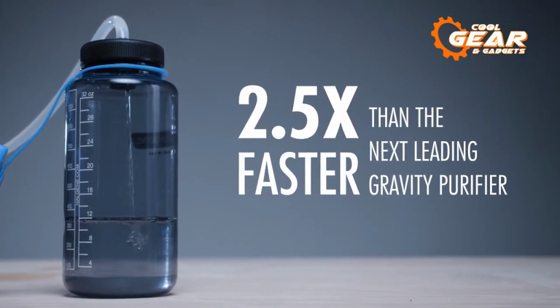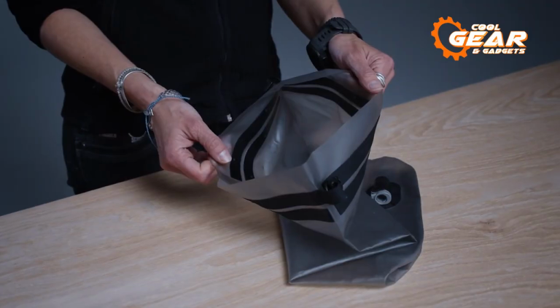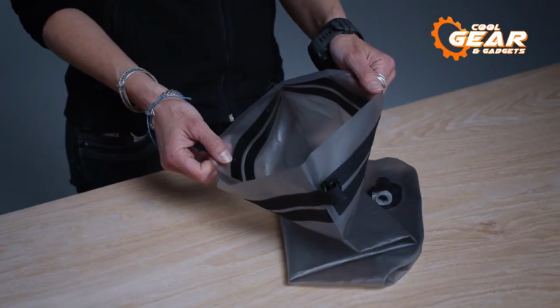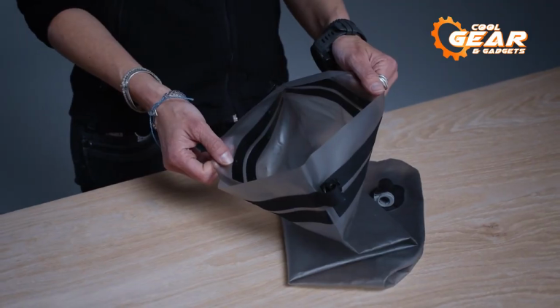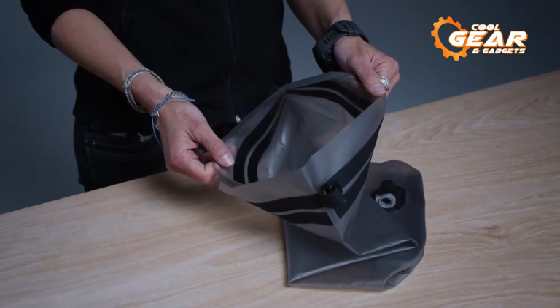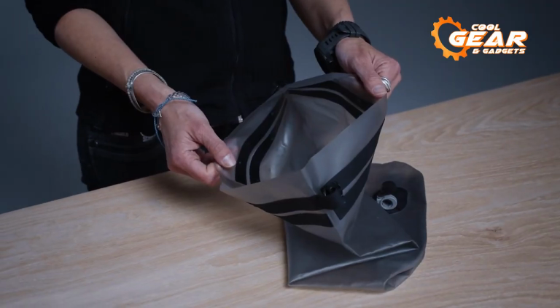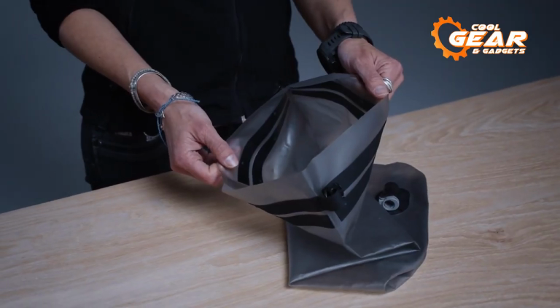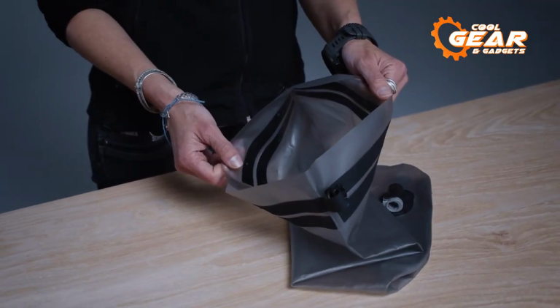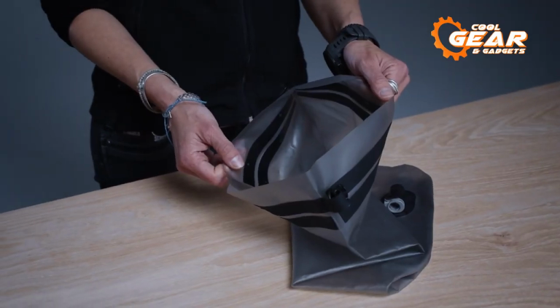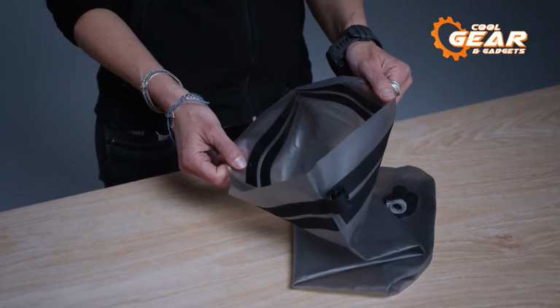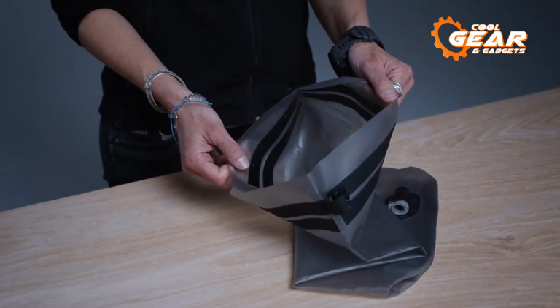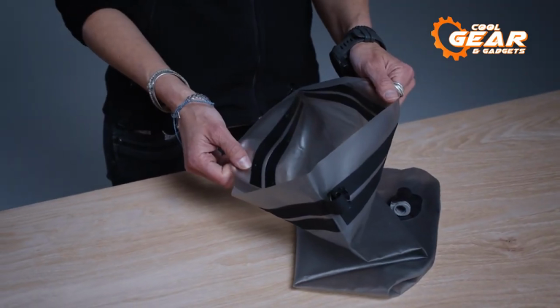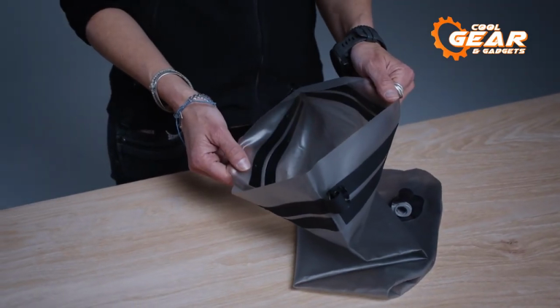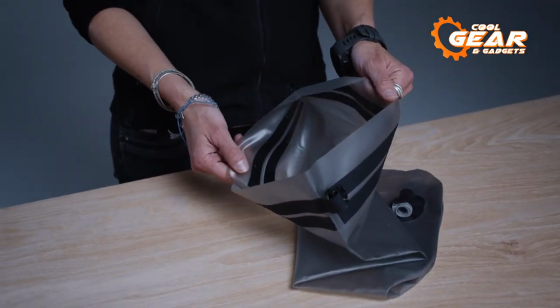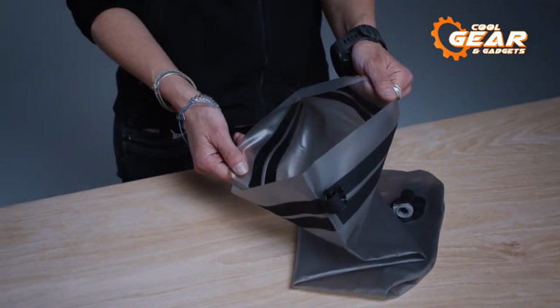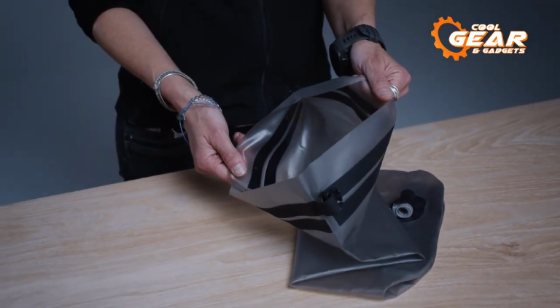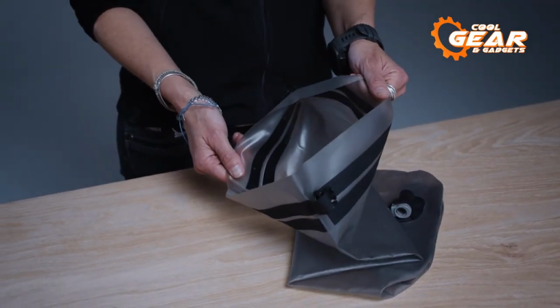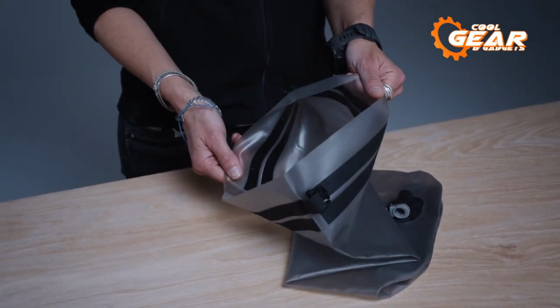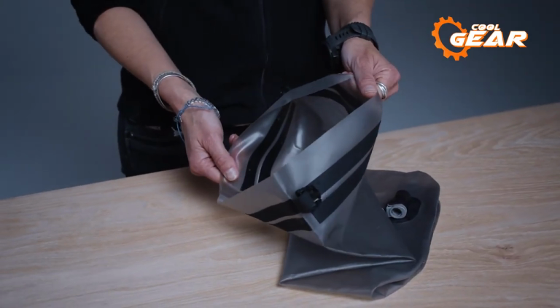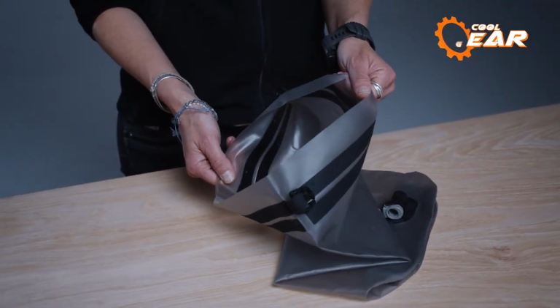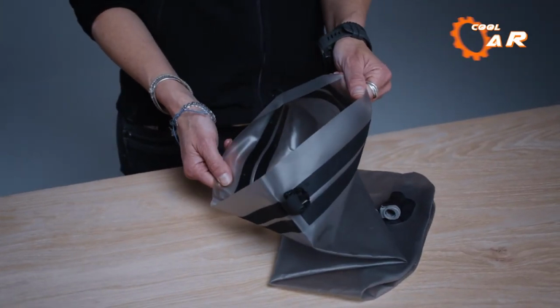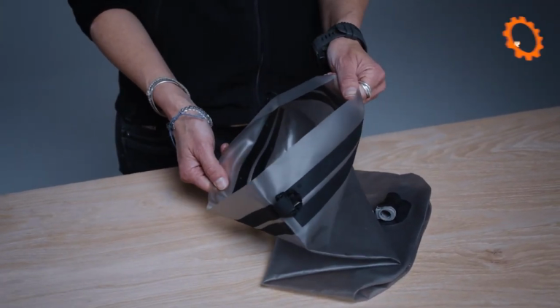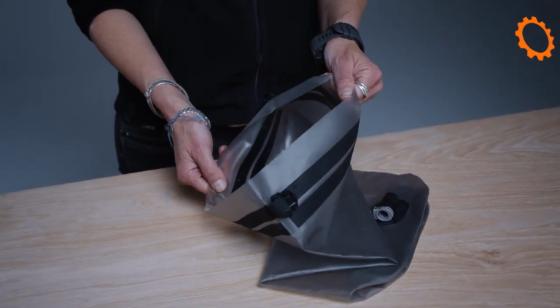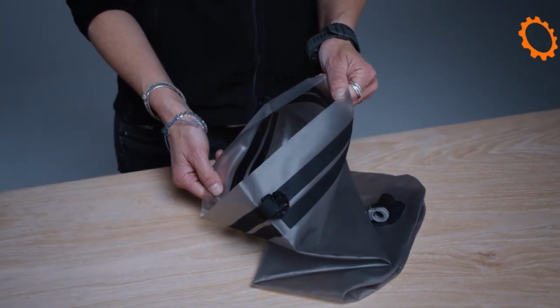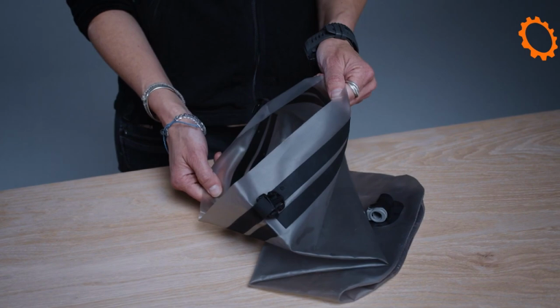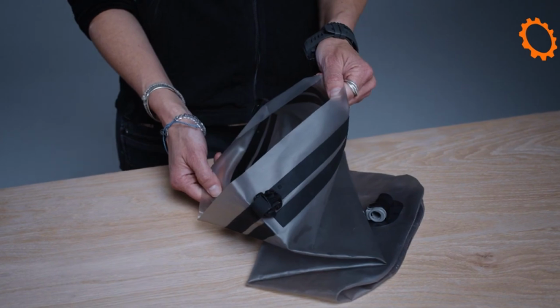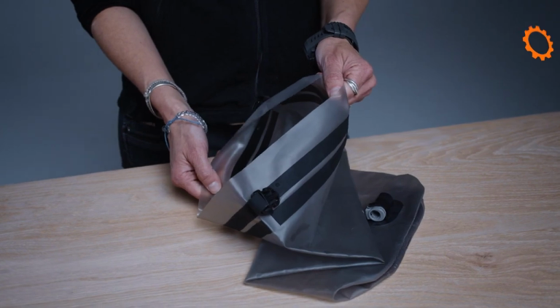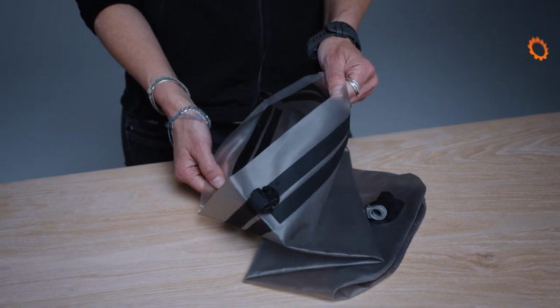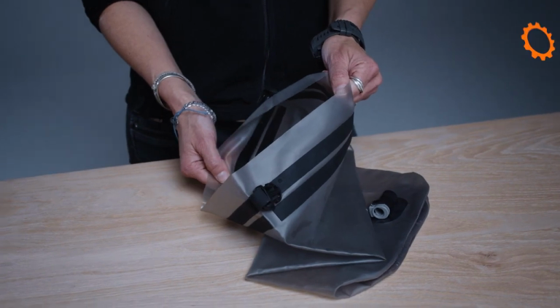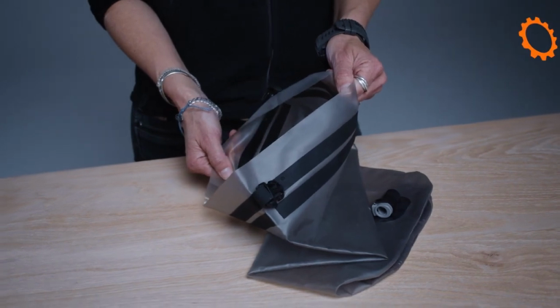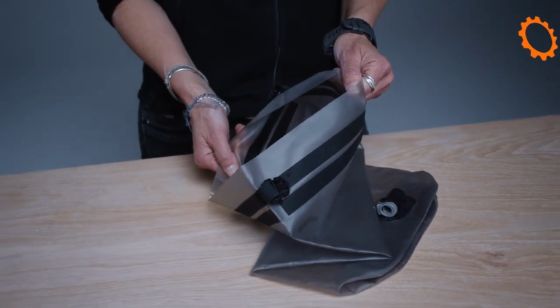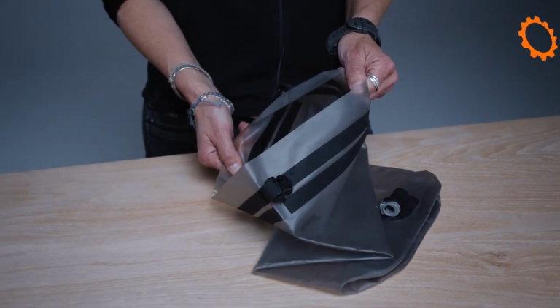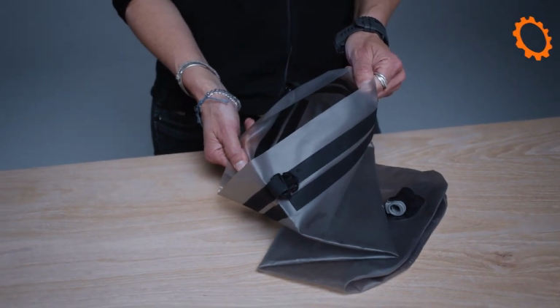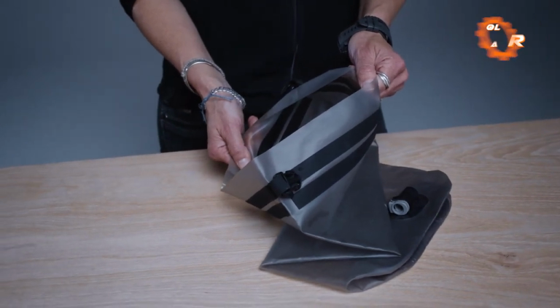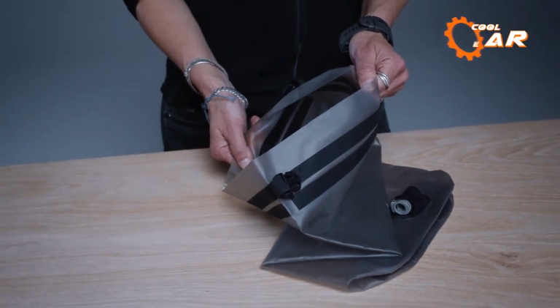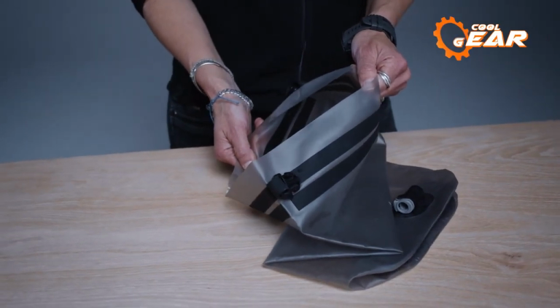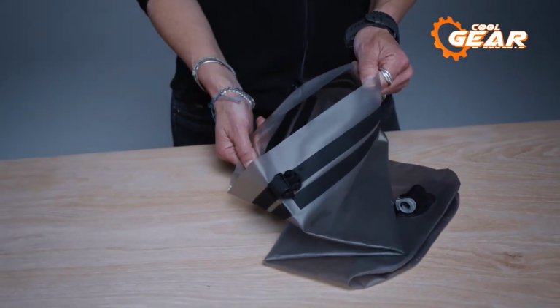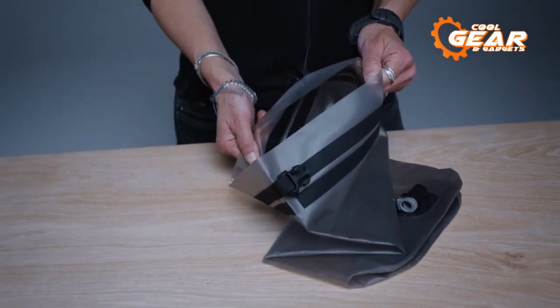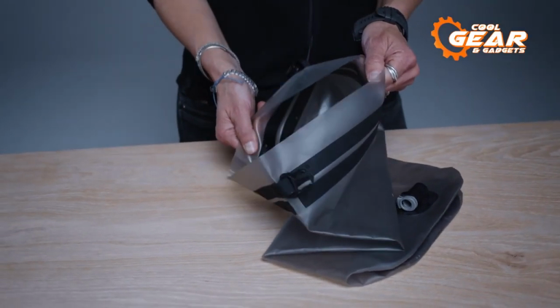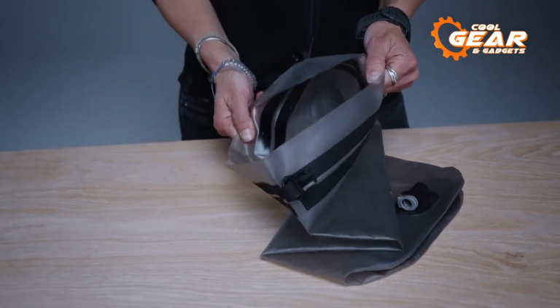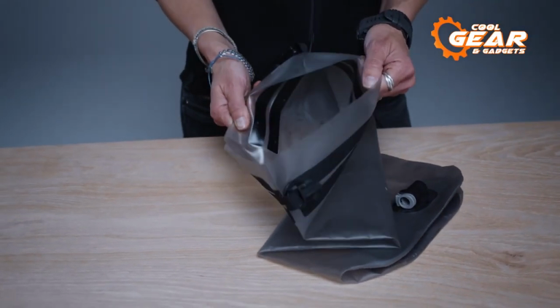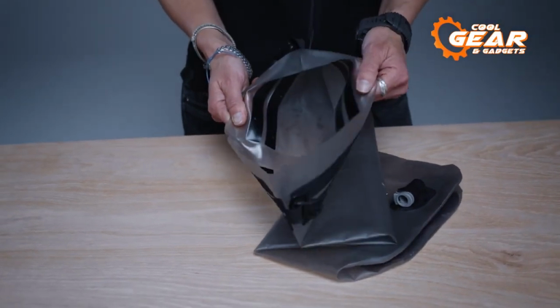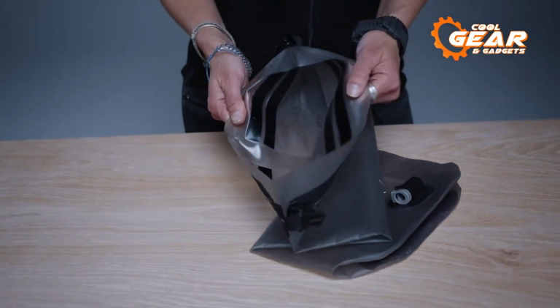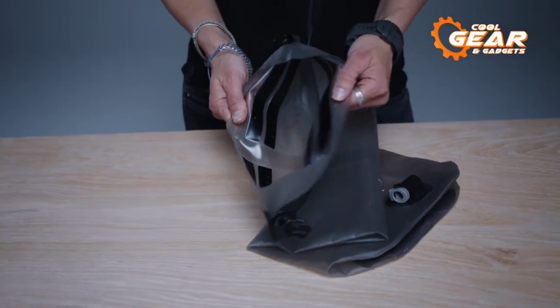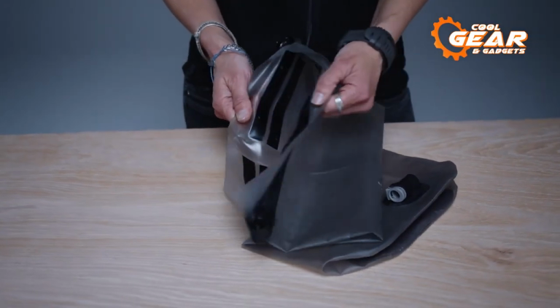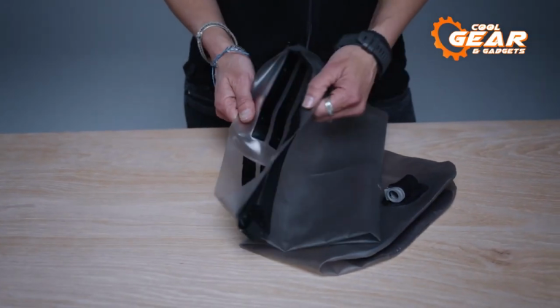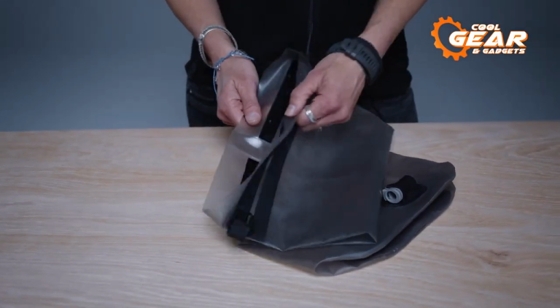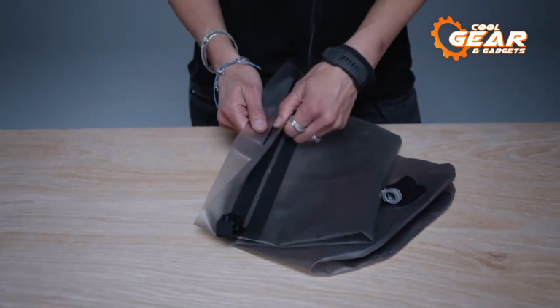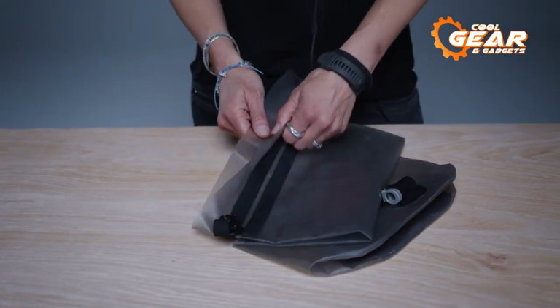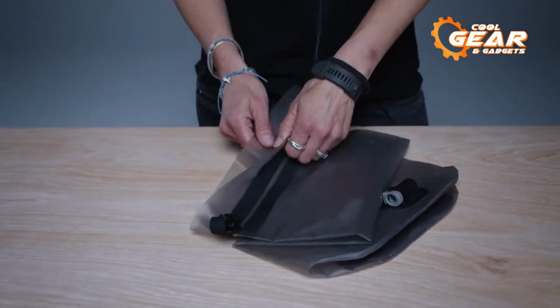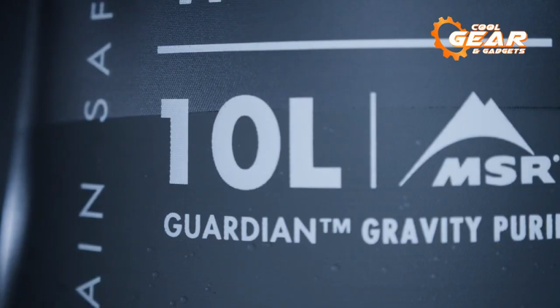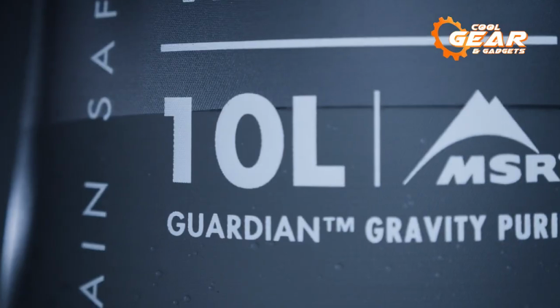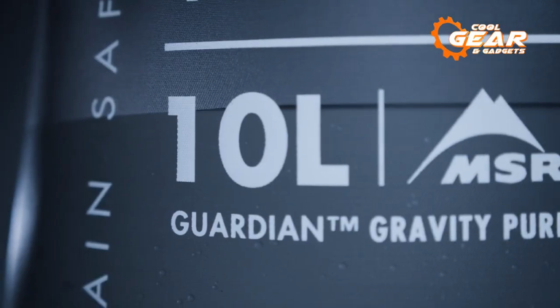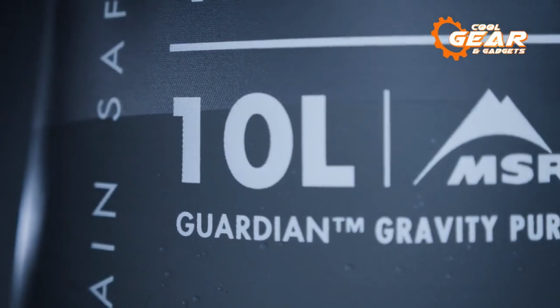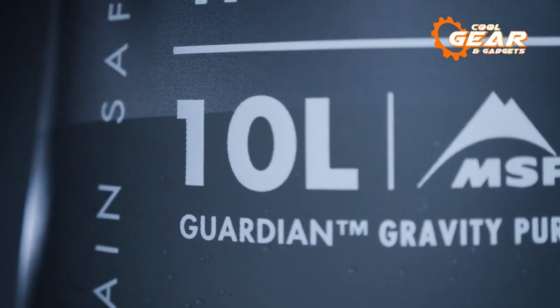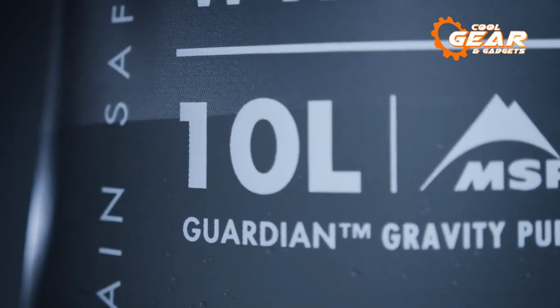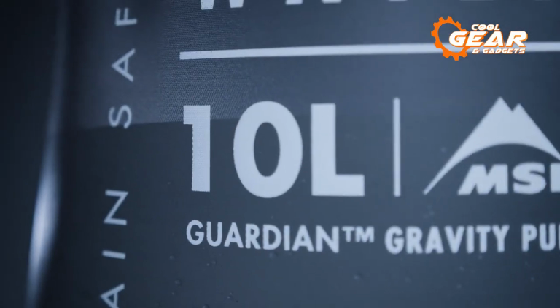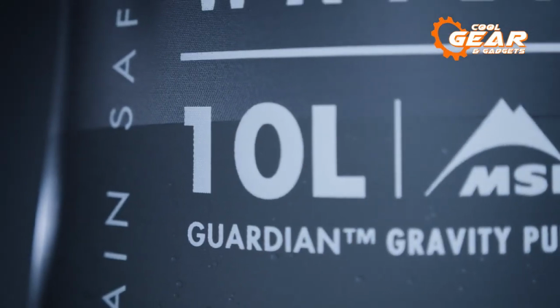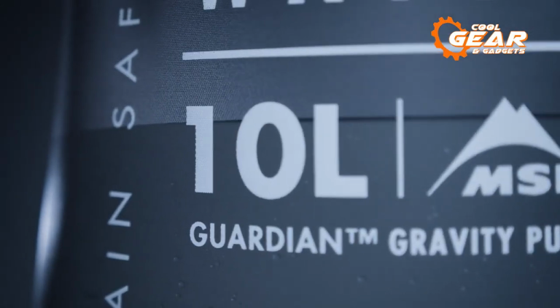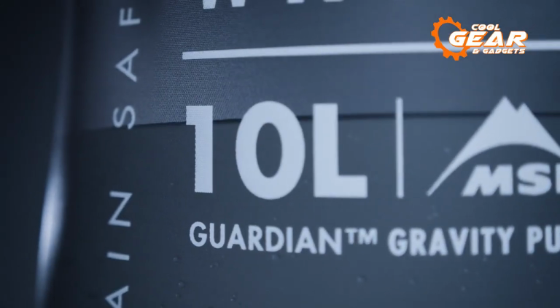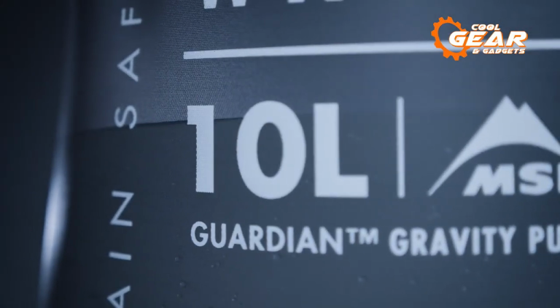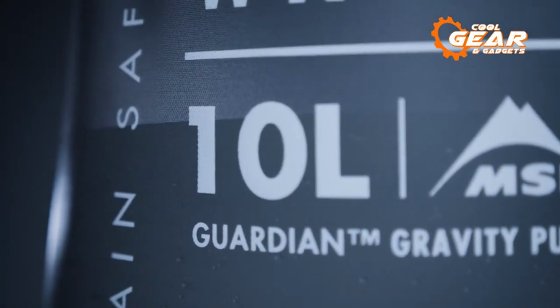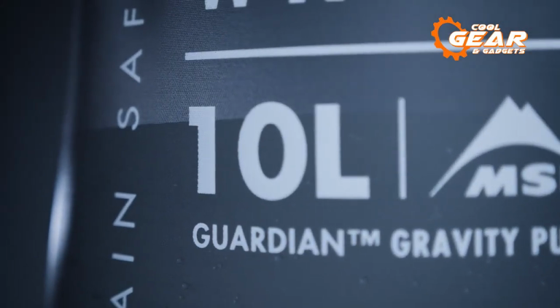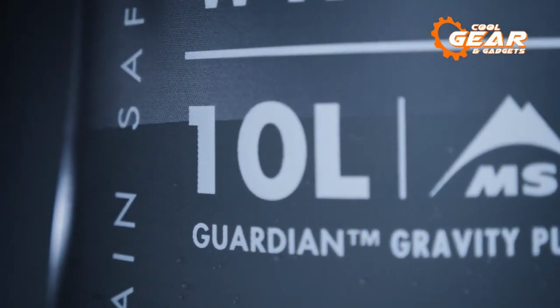So who is it for? The Guardian Gravity is for anybody looking for a large-volume treatment system that can do it all, with its 10-liter collecting bag, wherever they go.